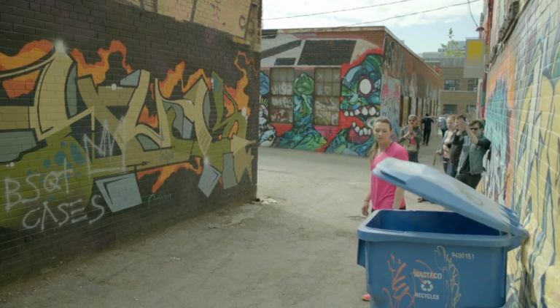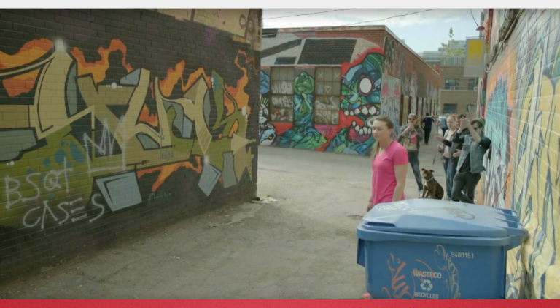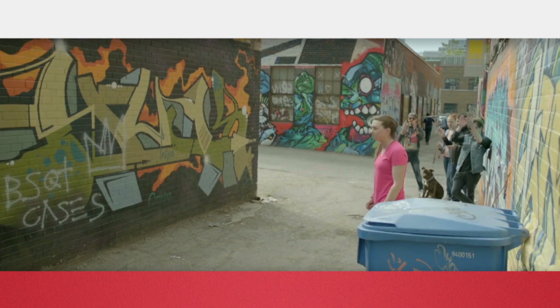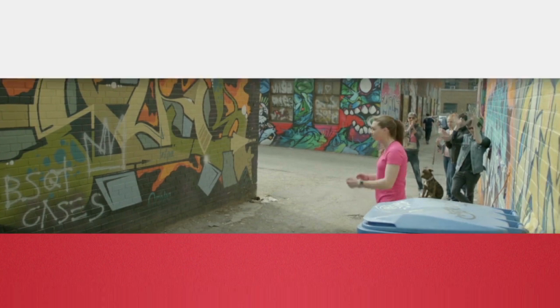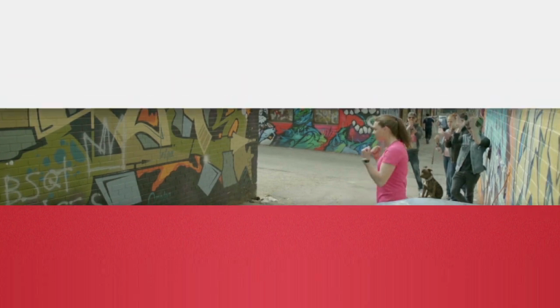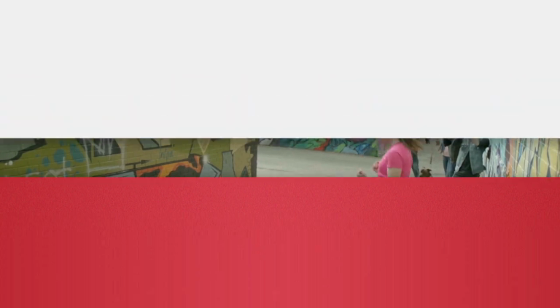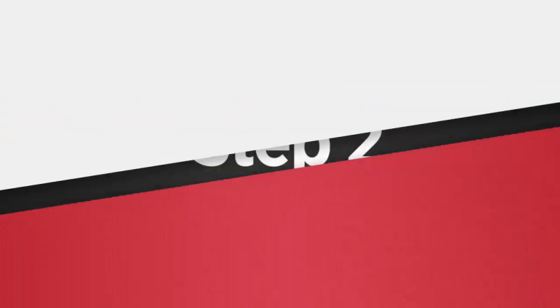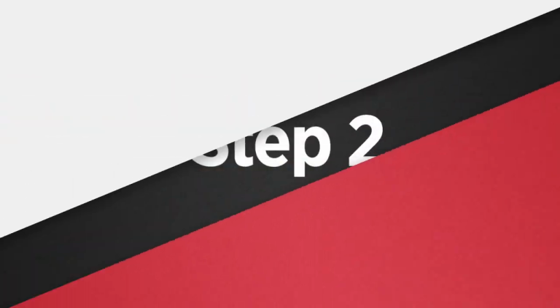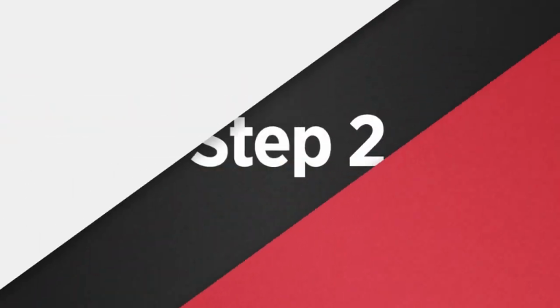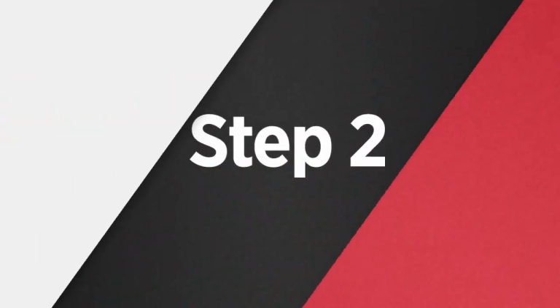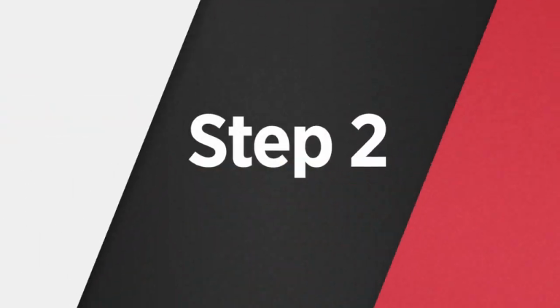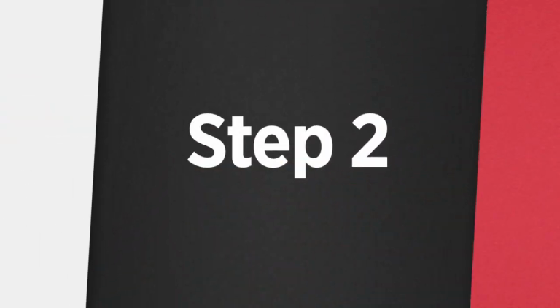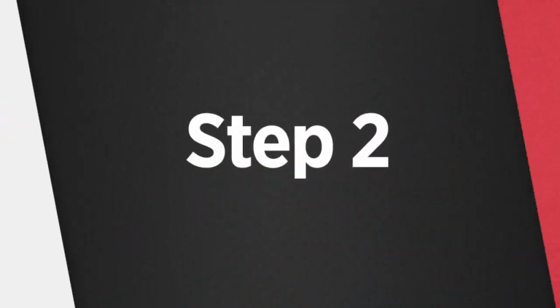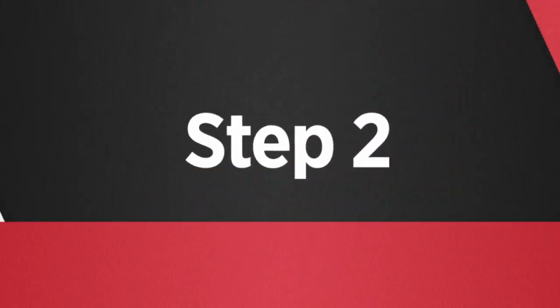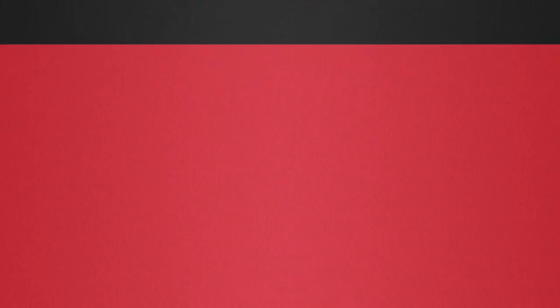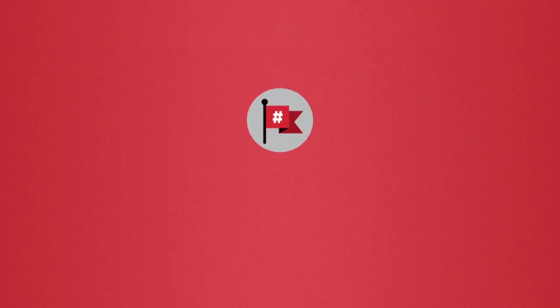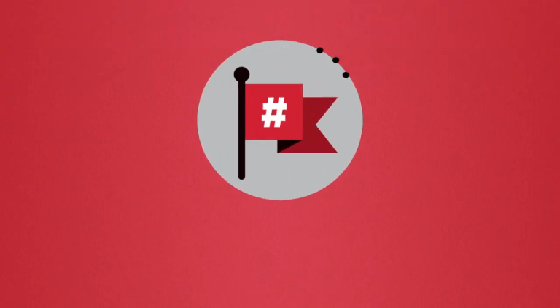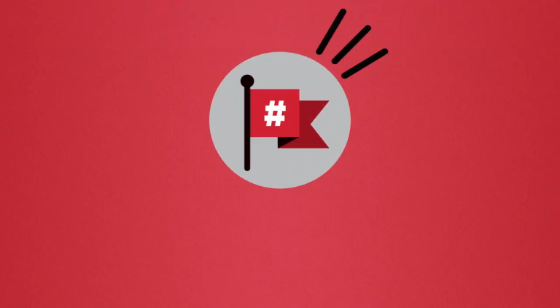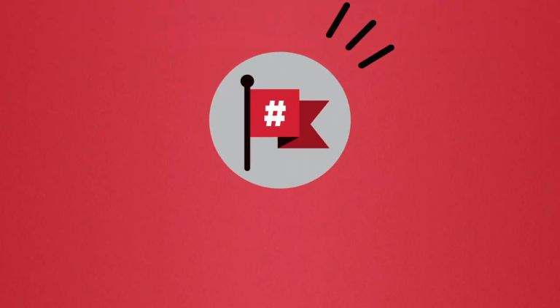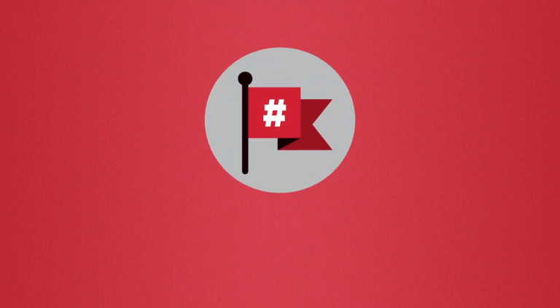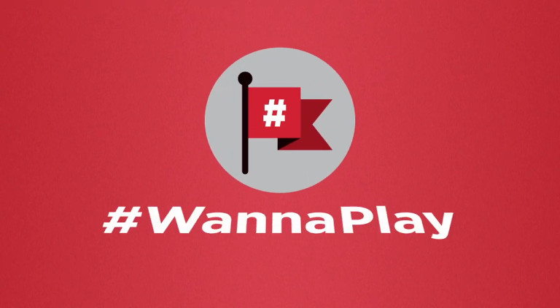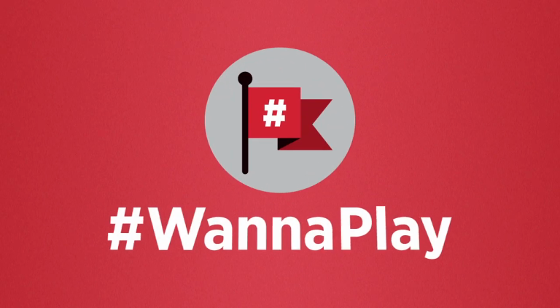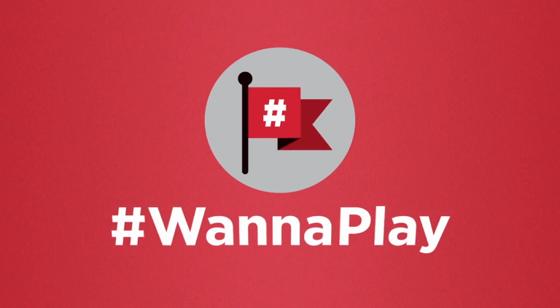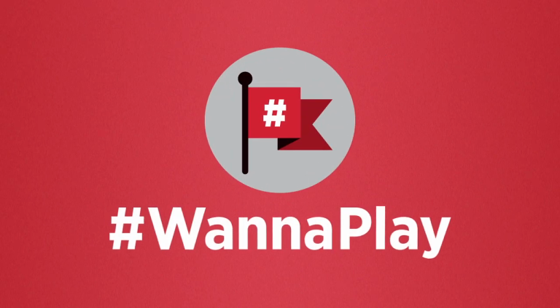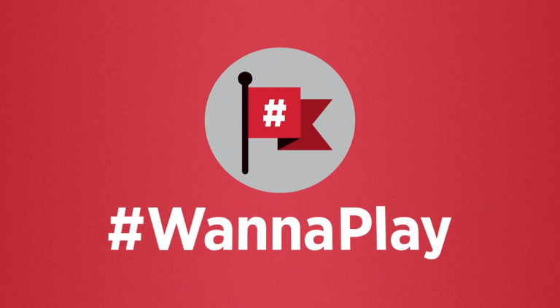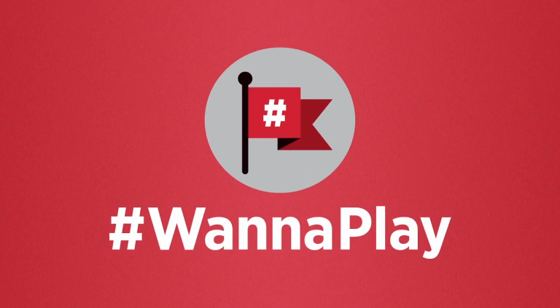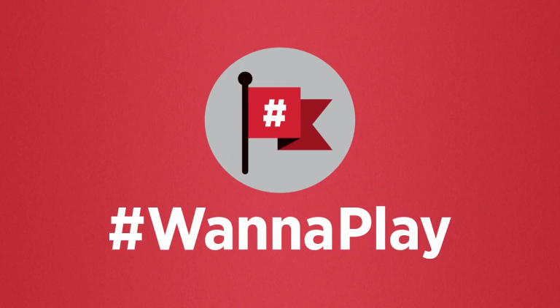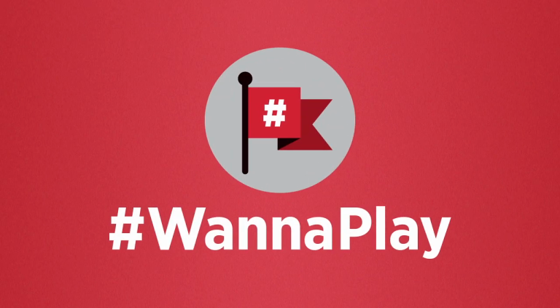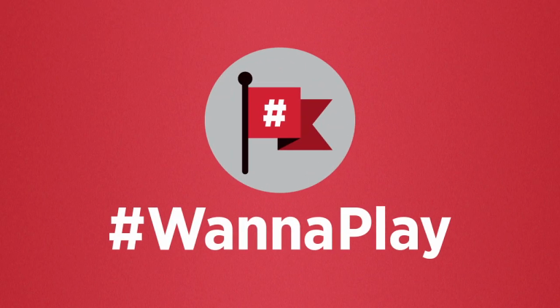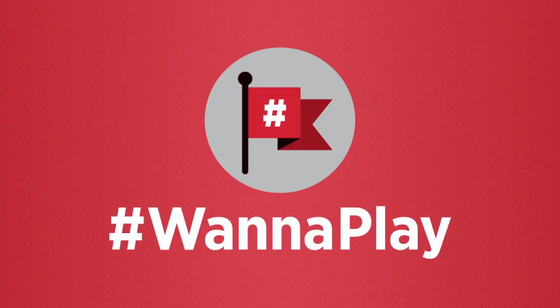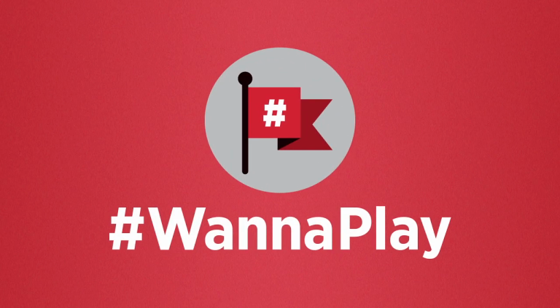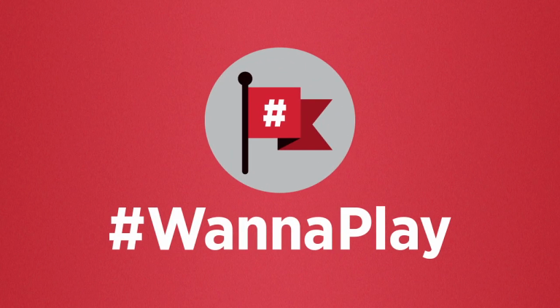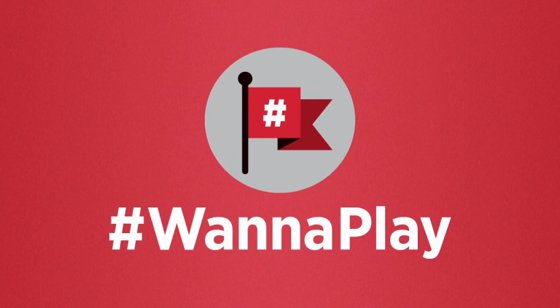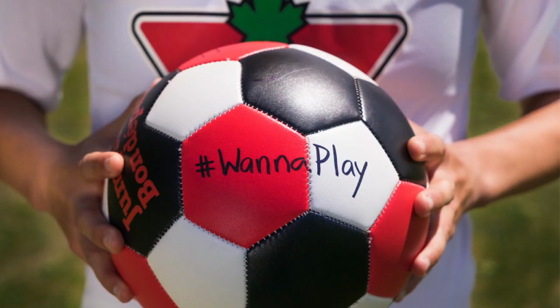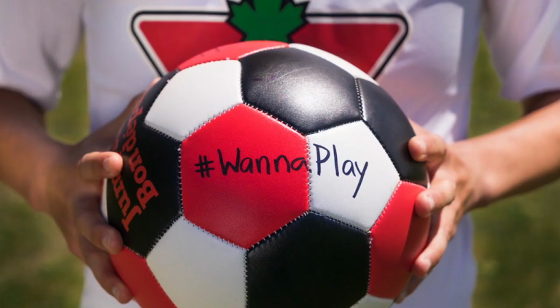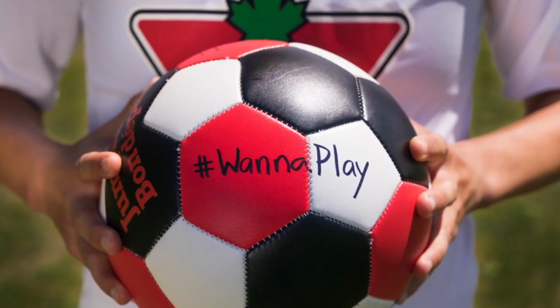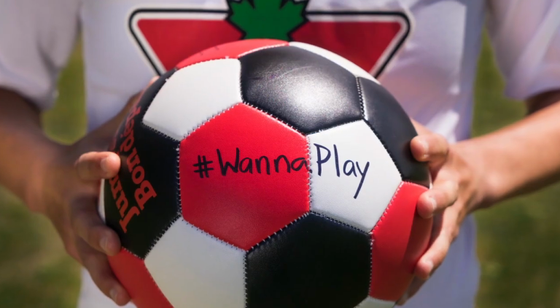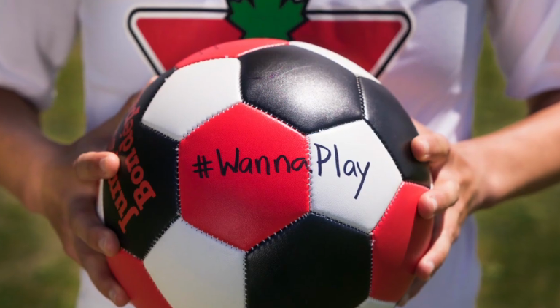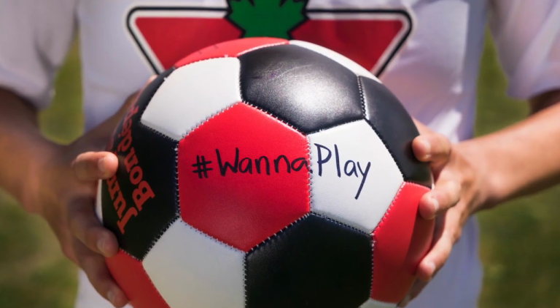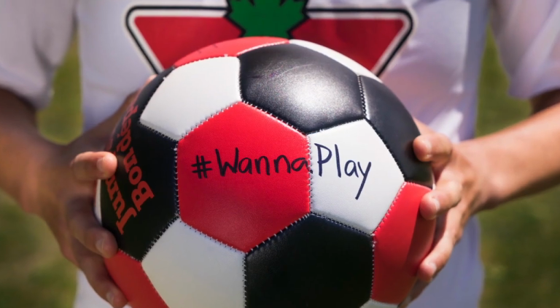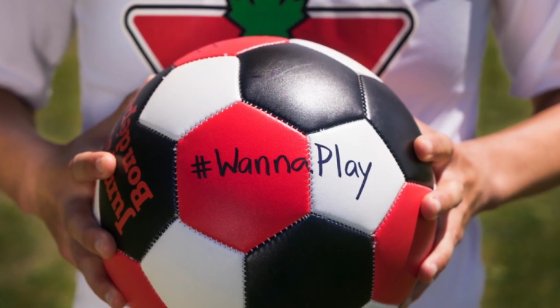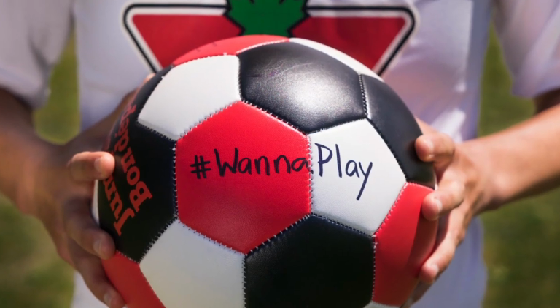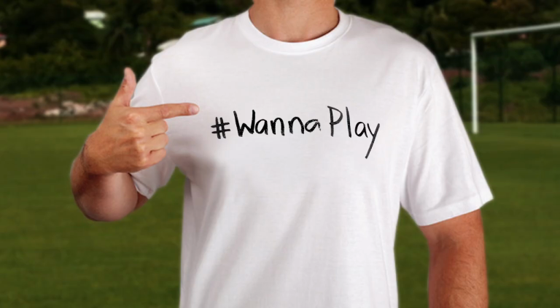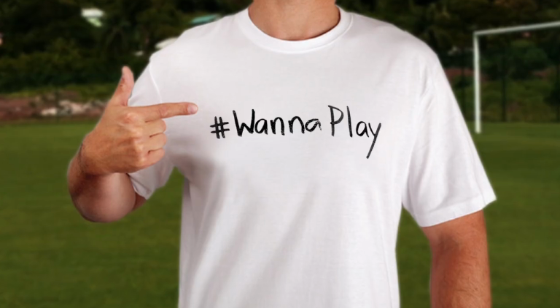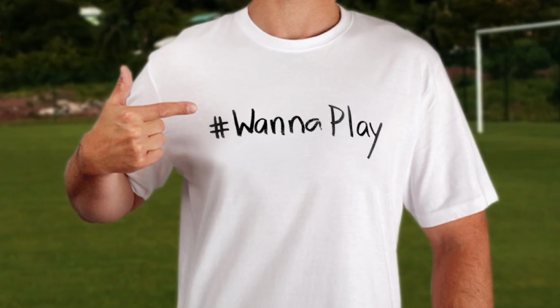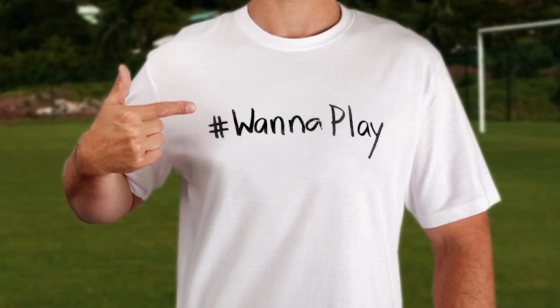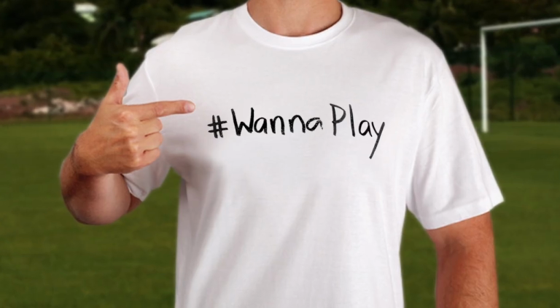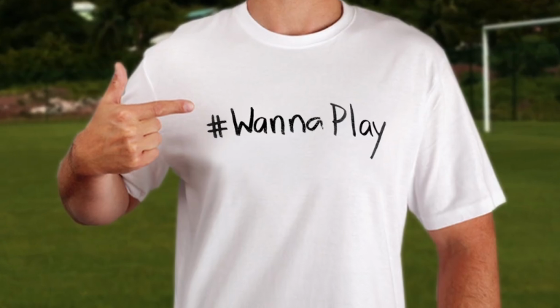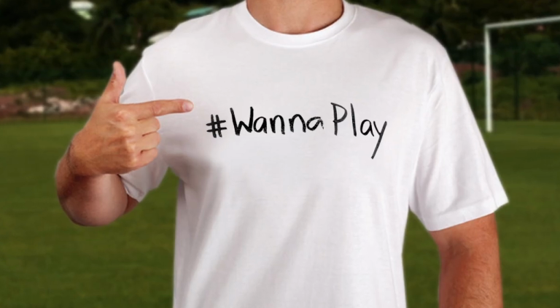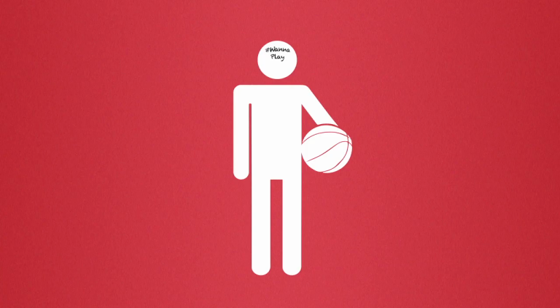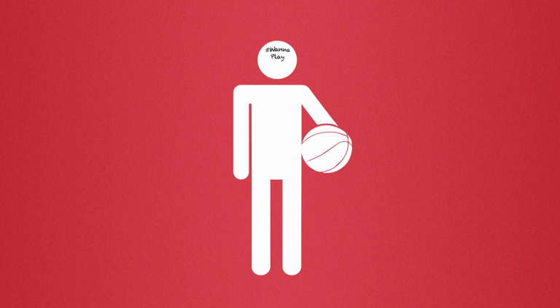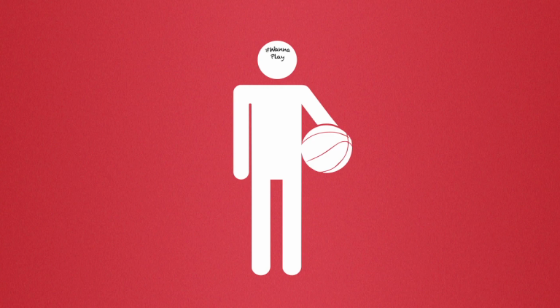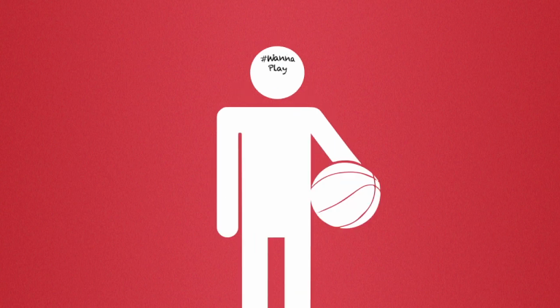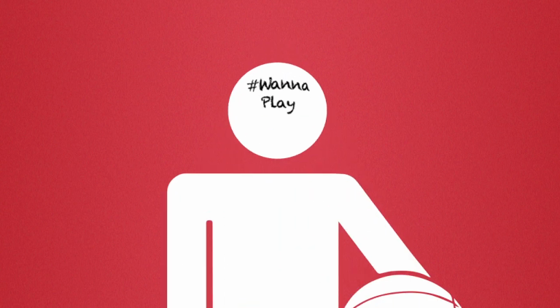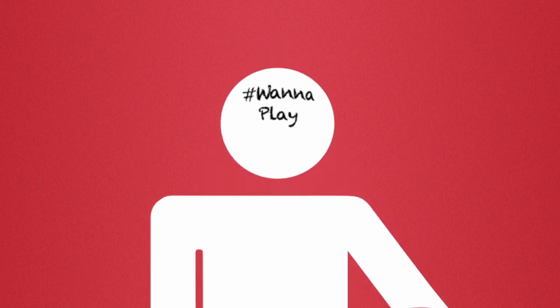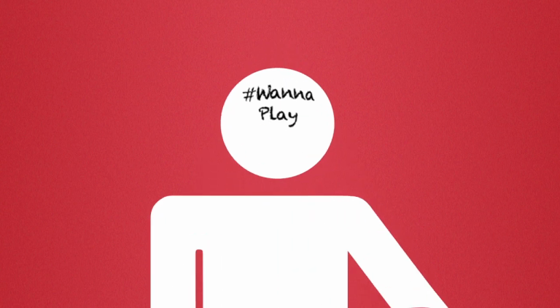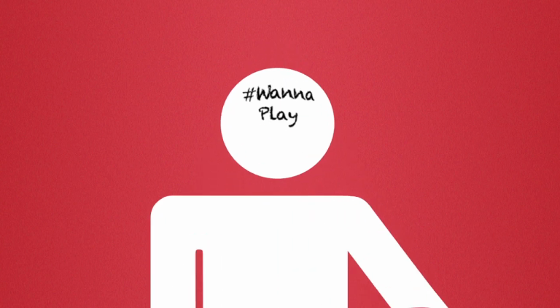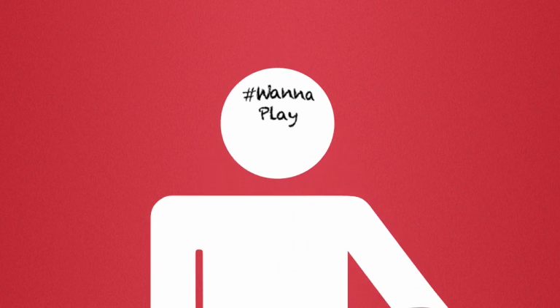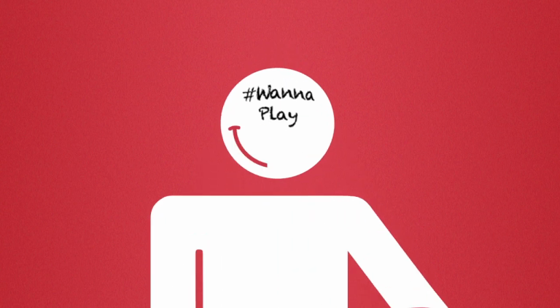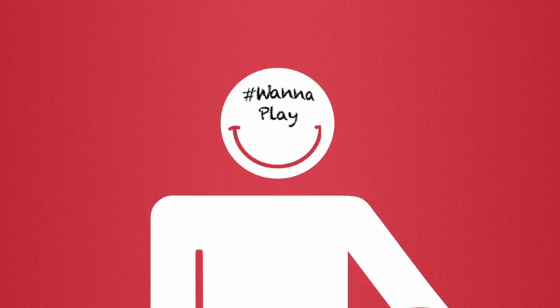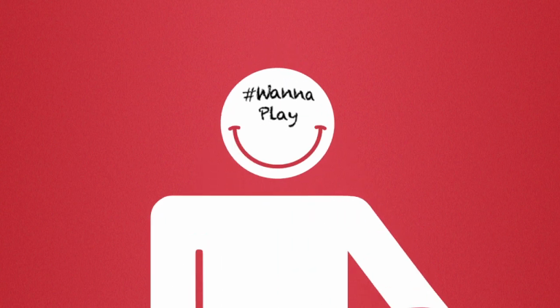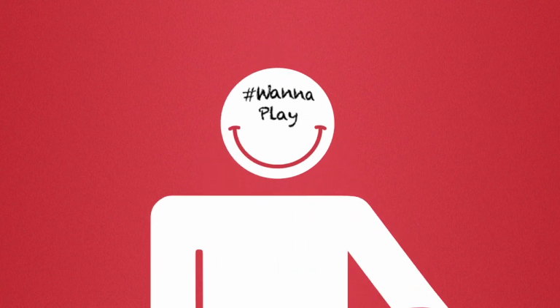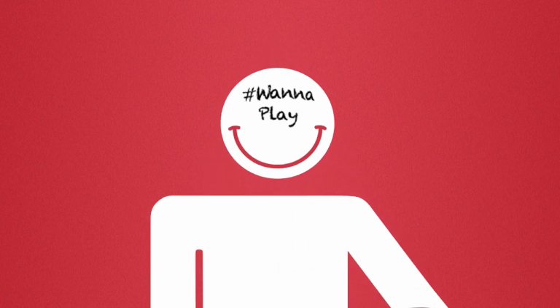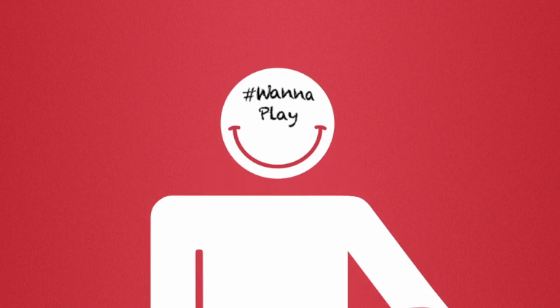Step 2. Include the hashtag 'Want to Play.' Write 'Want to Play' on your ball, t-shirt, forehead — any place where people can see it.